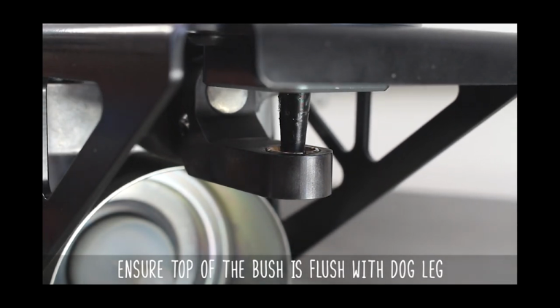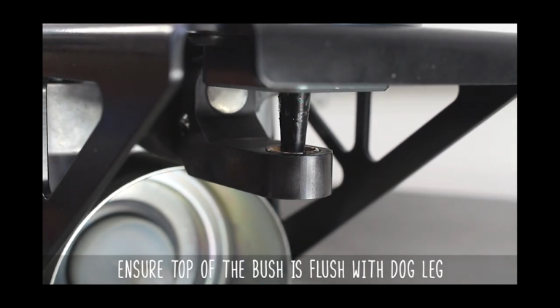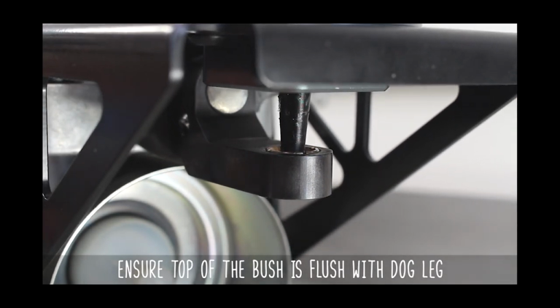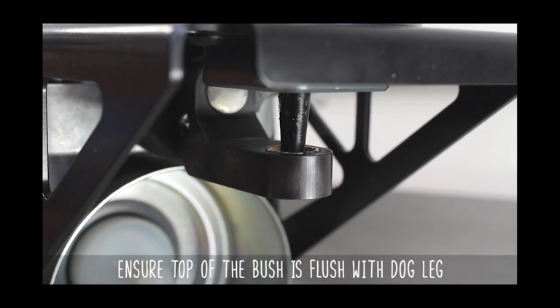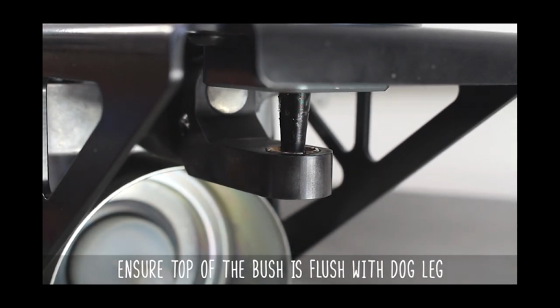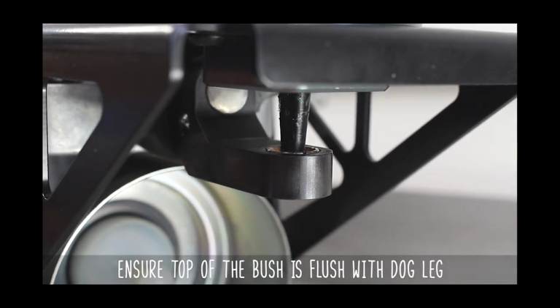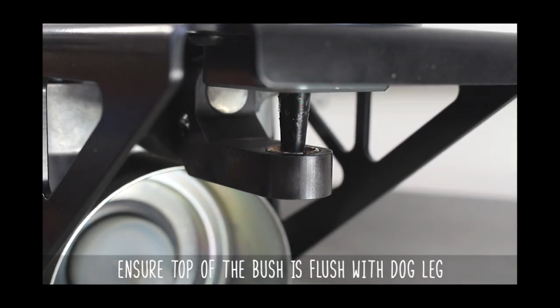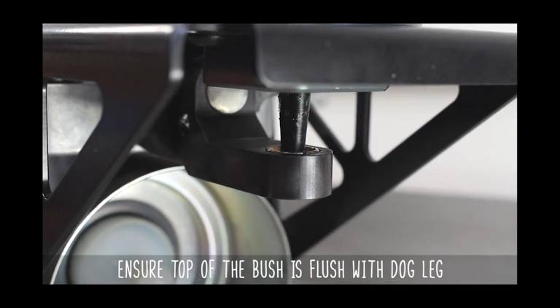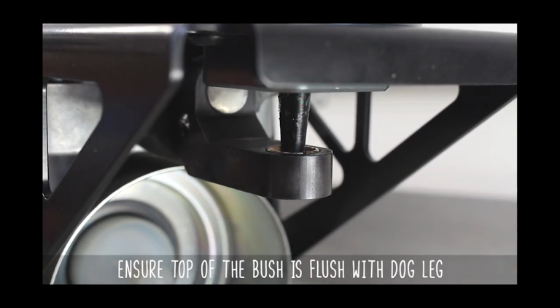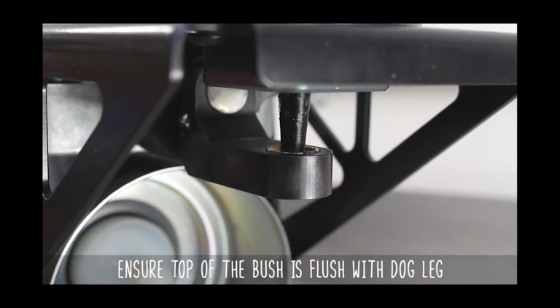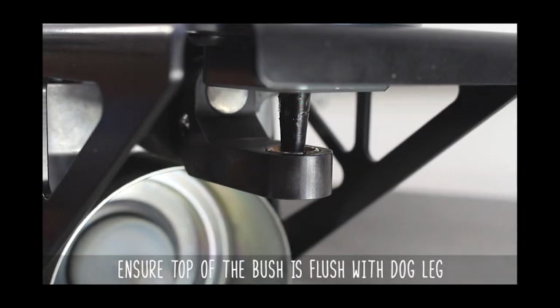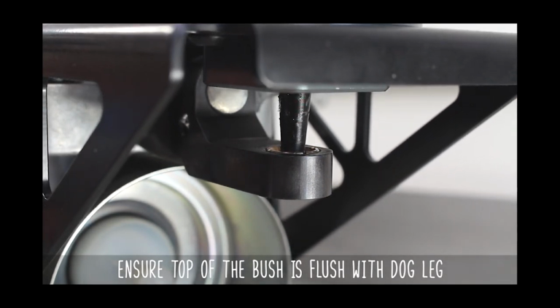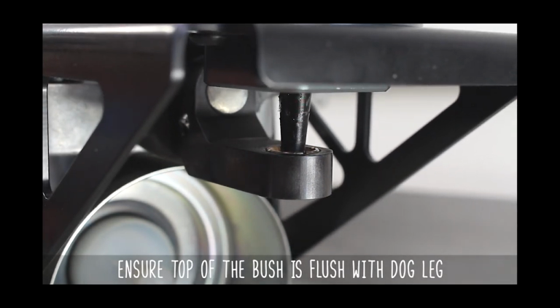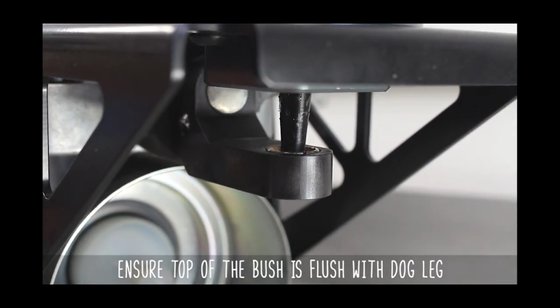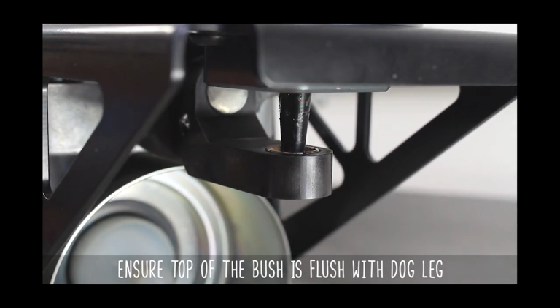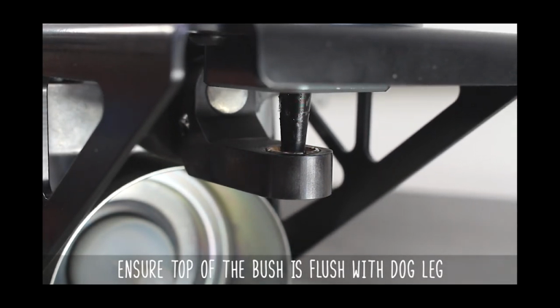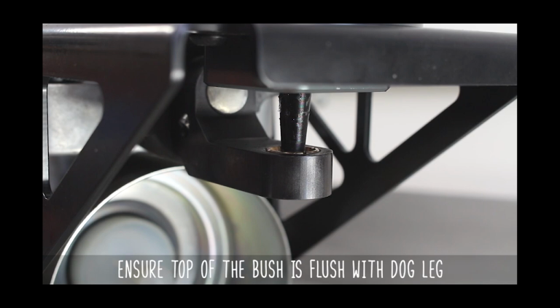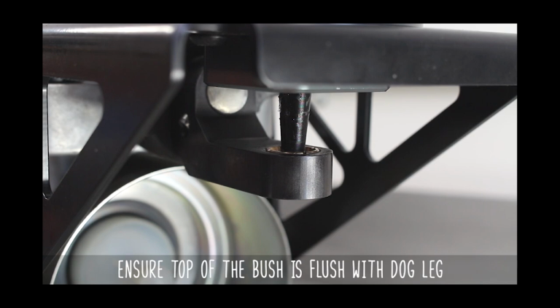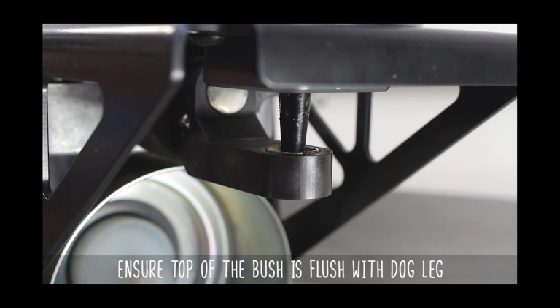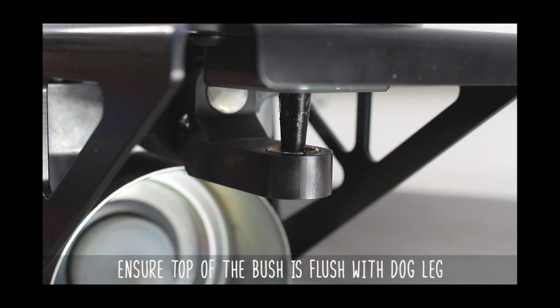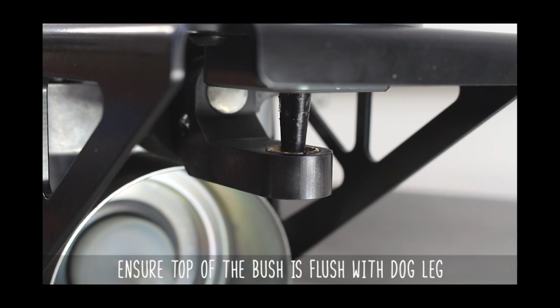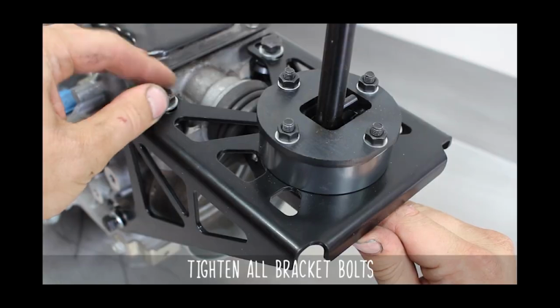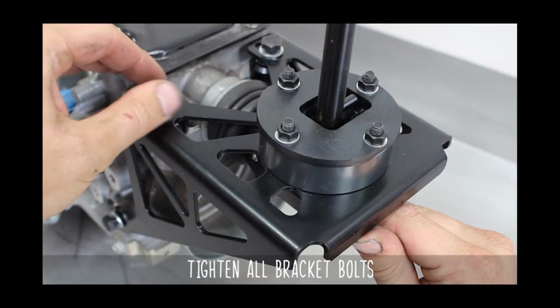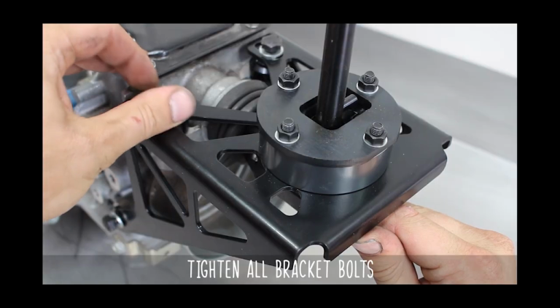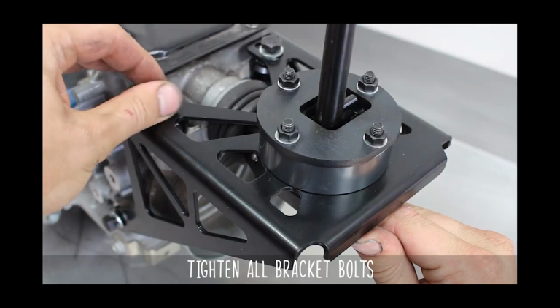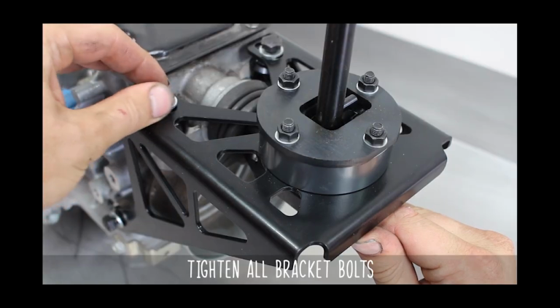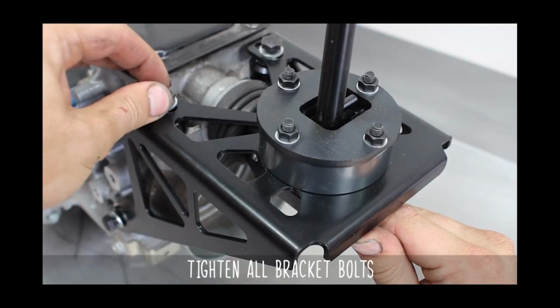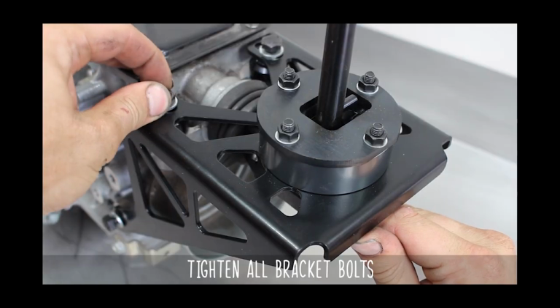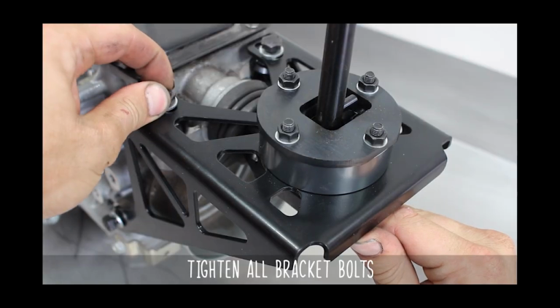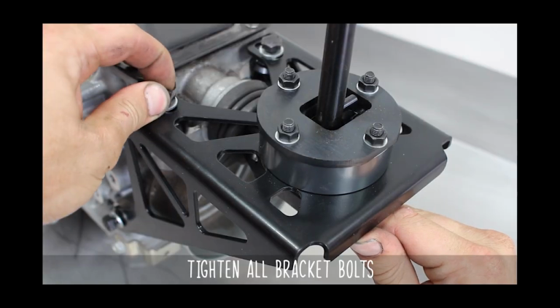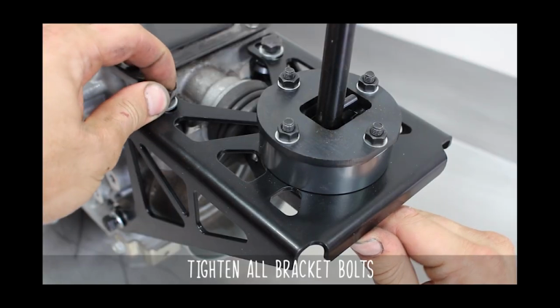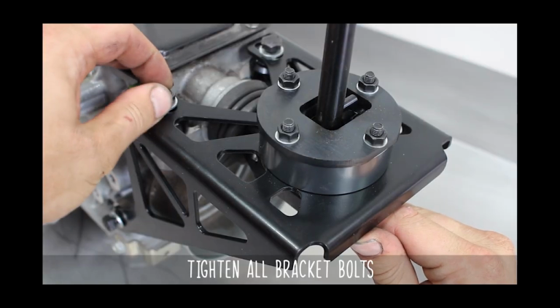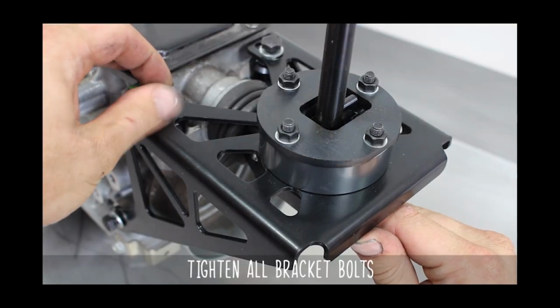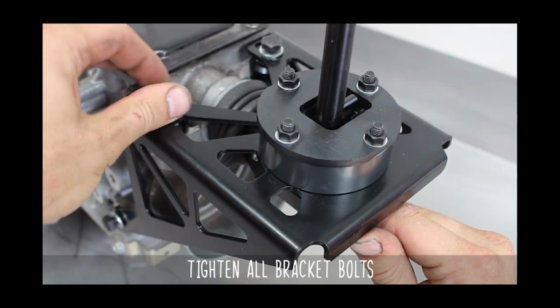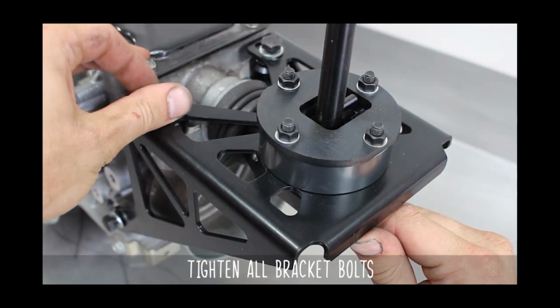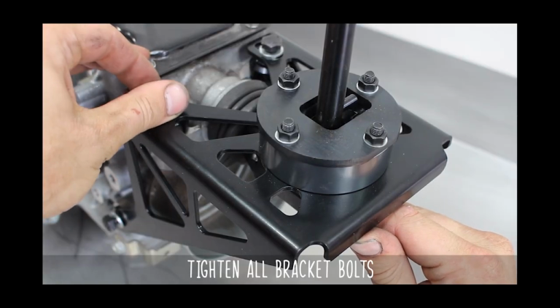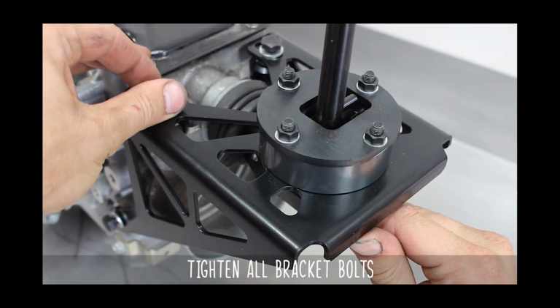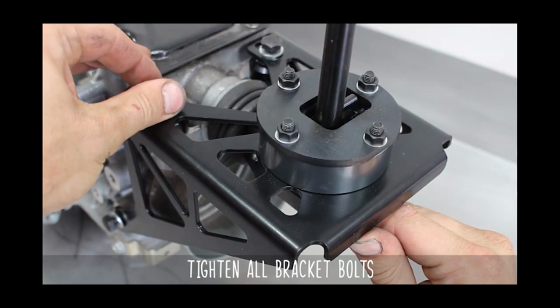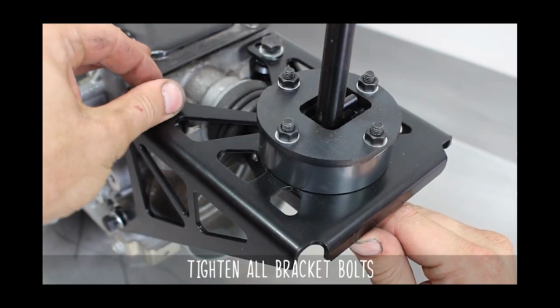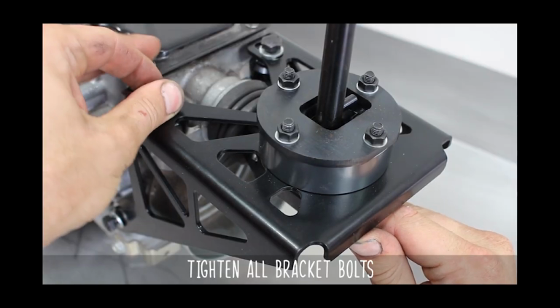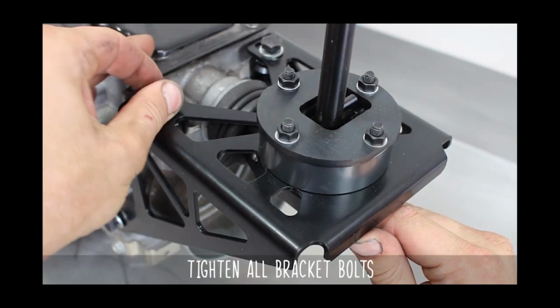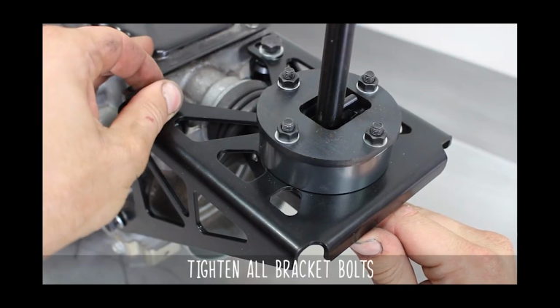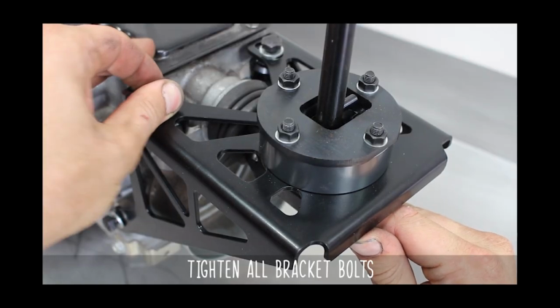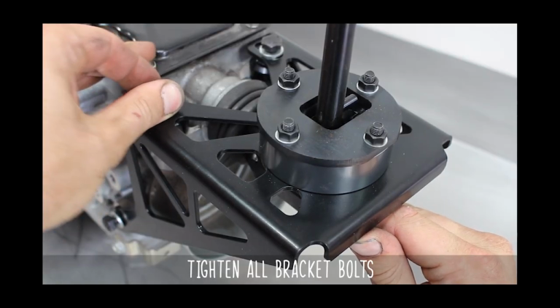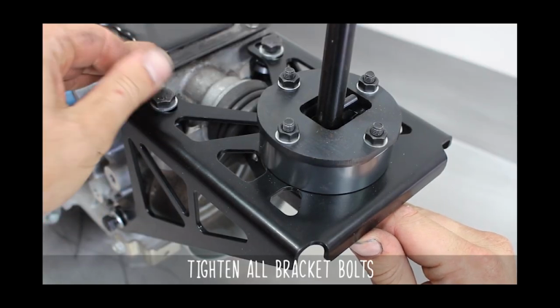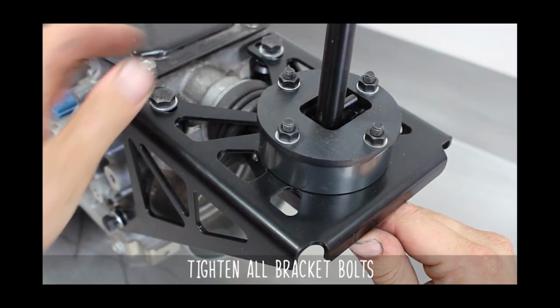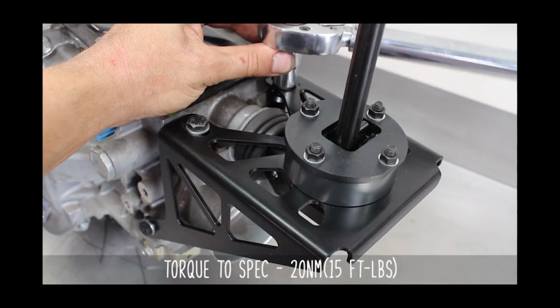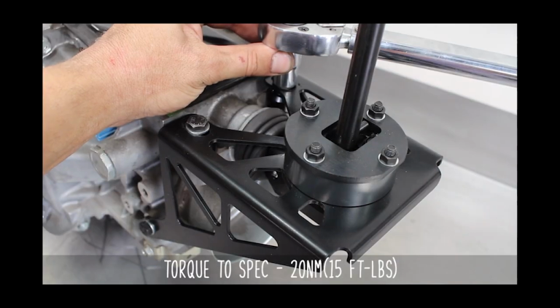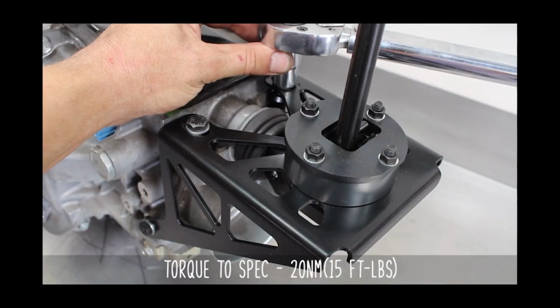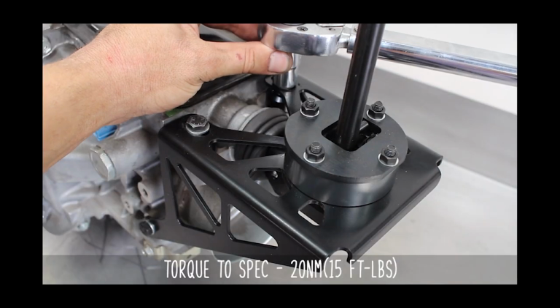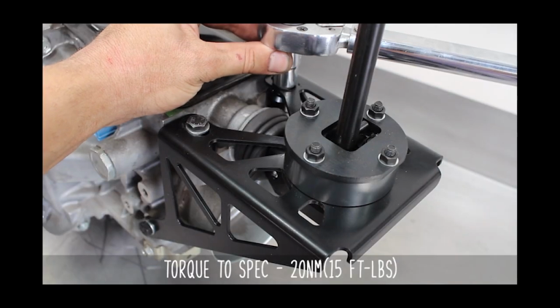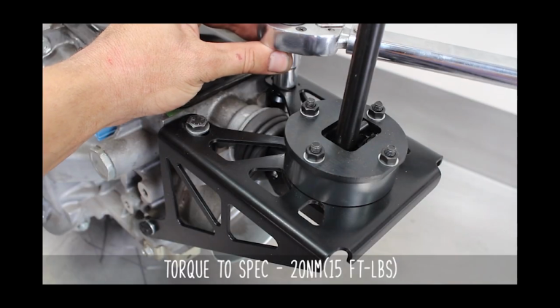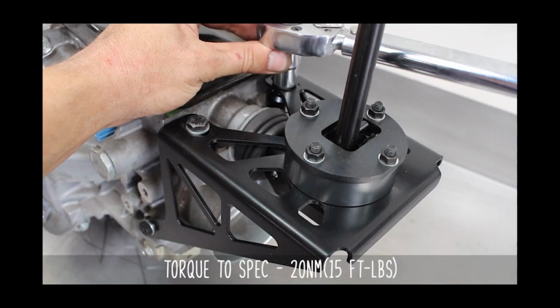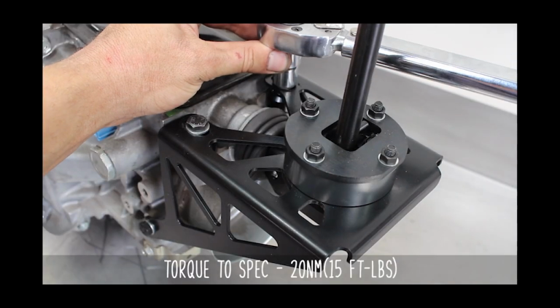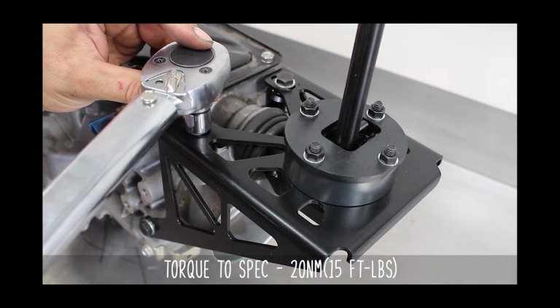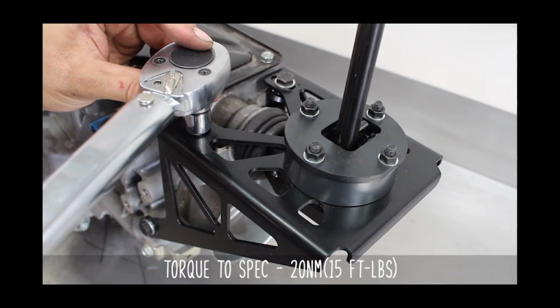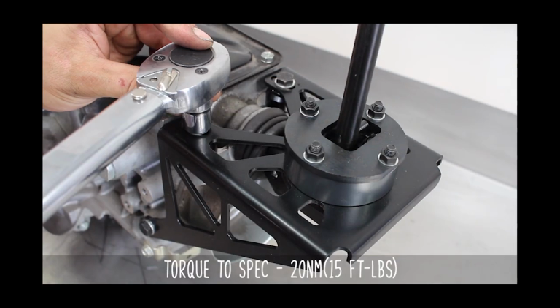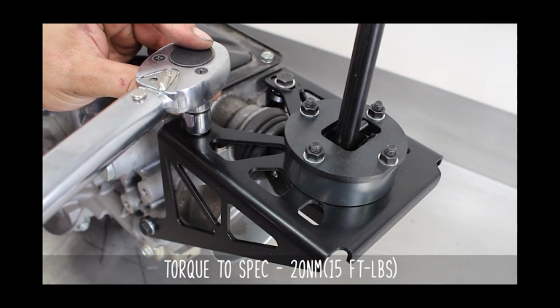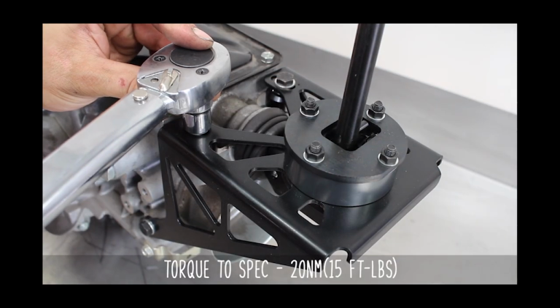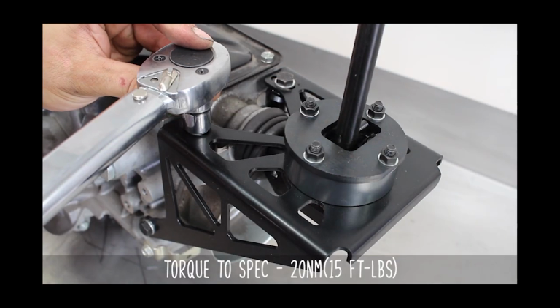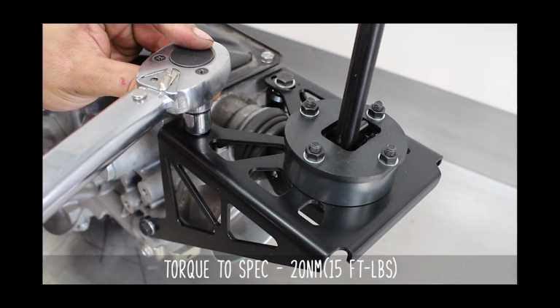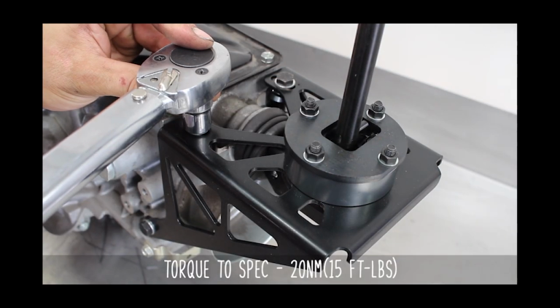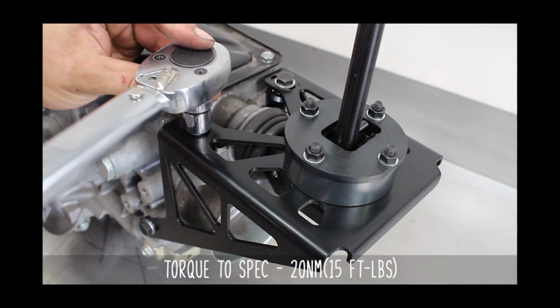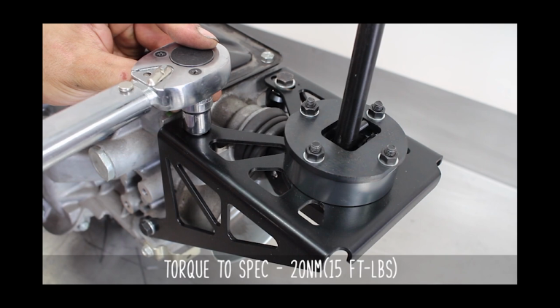You do this by making sure the bushing is level with the top of the dogleg while in neutral. Now that it's good and proper, hold it in place, tighten down the four bolts, then torque to the specs shown on the screen.